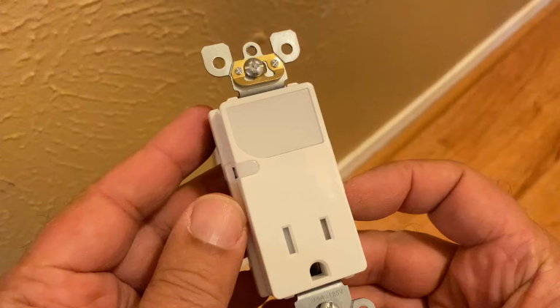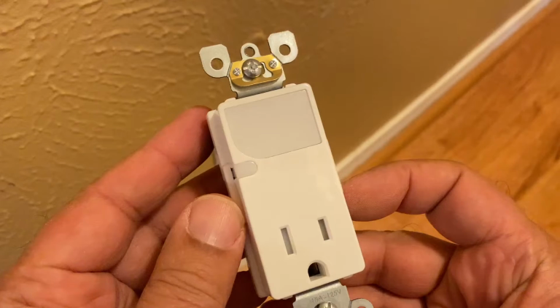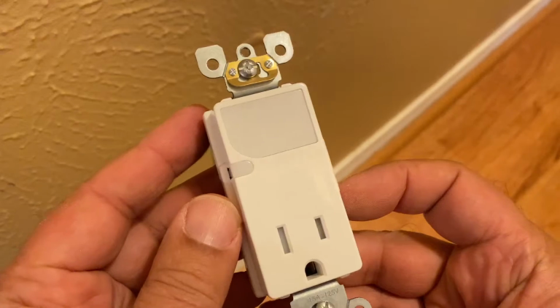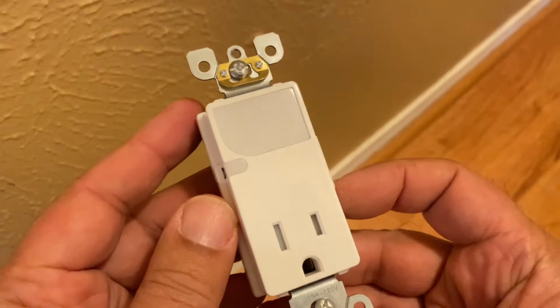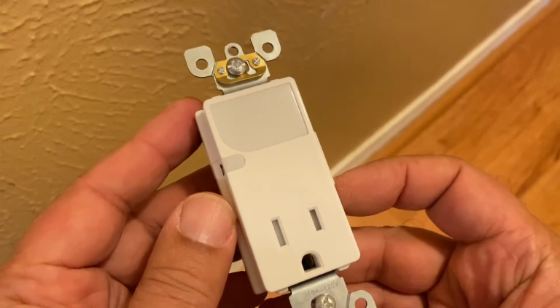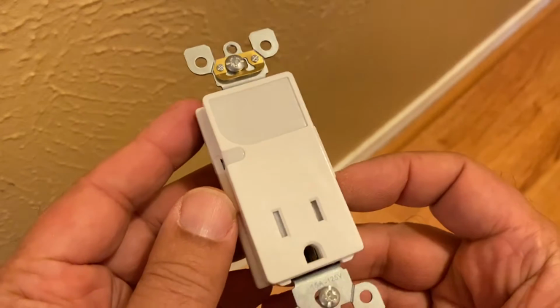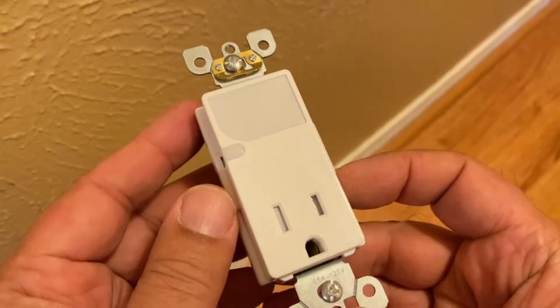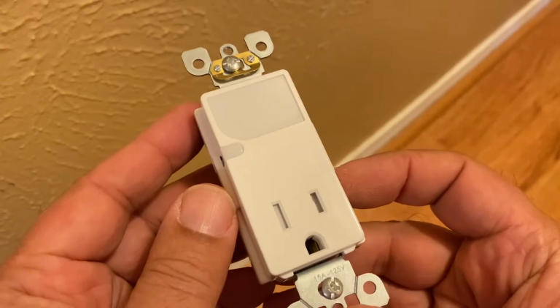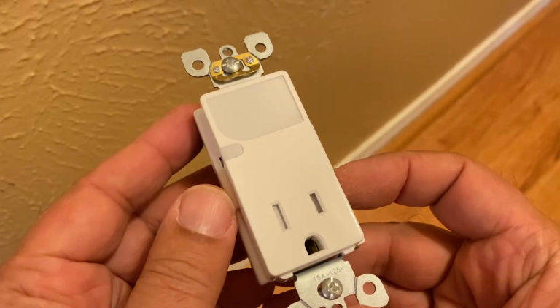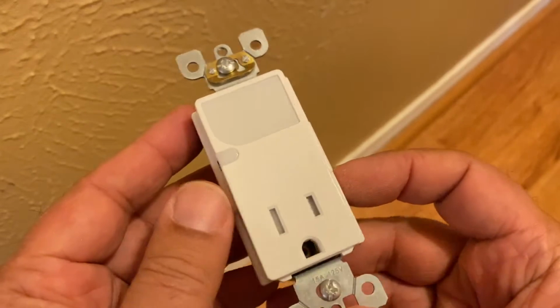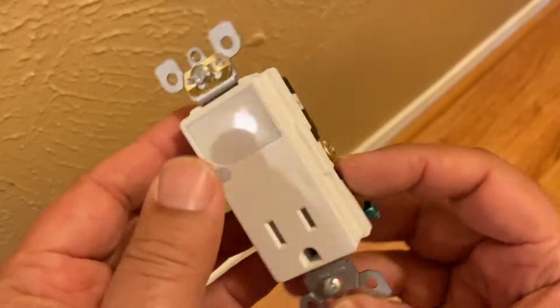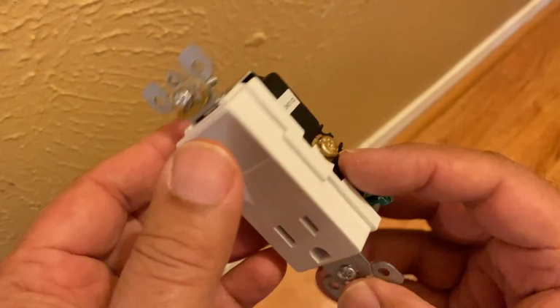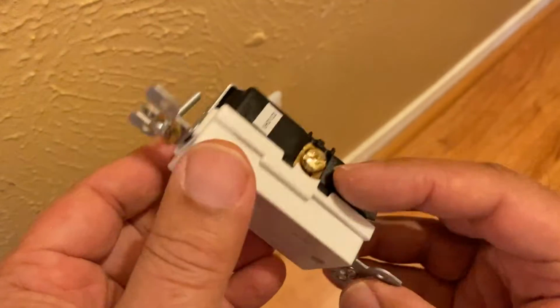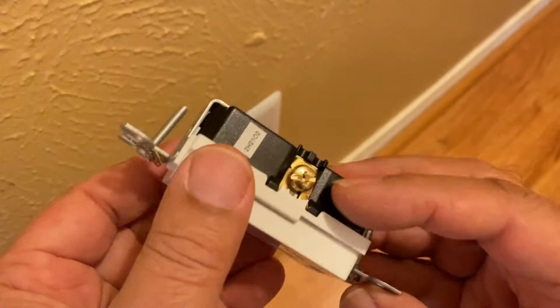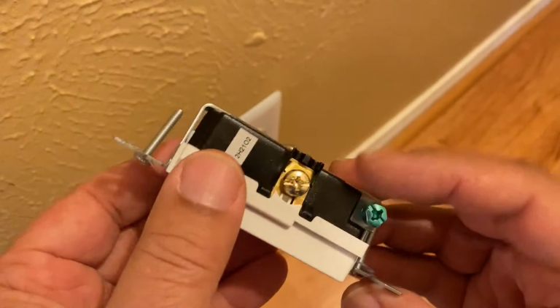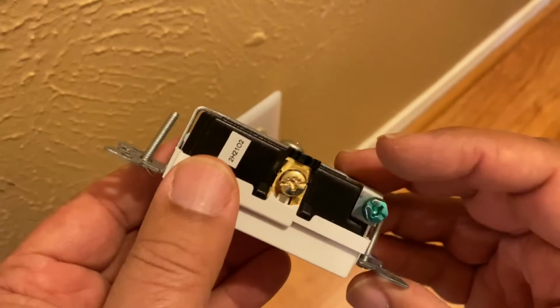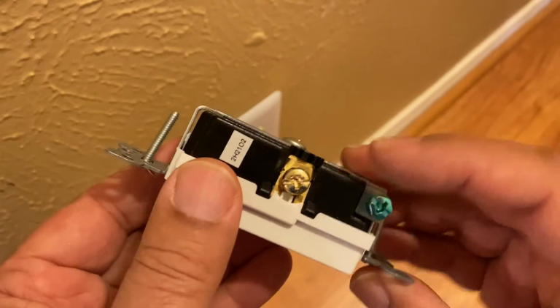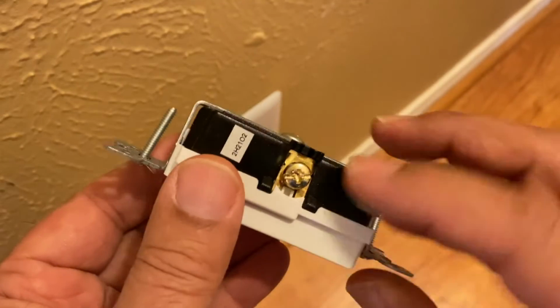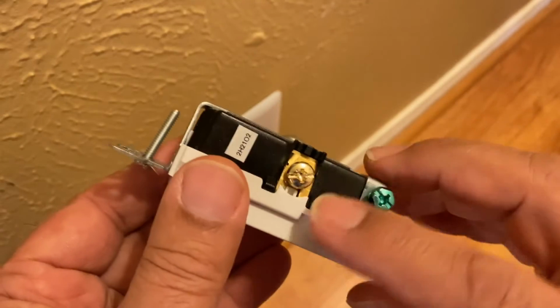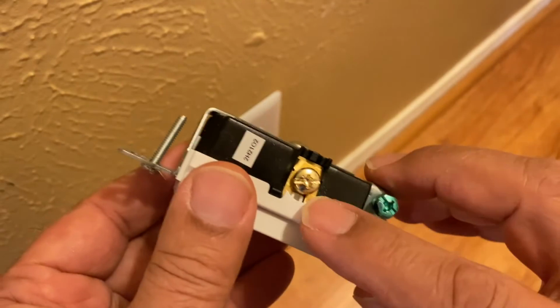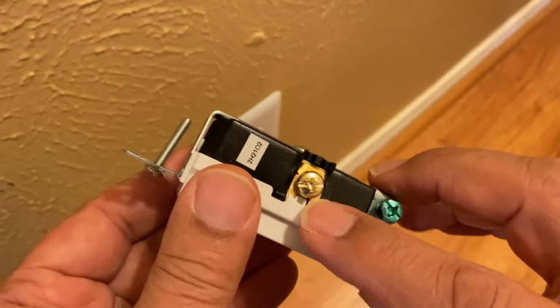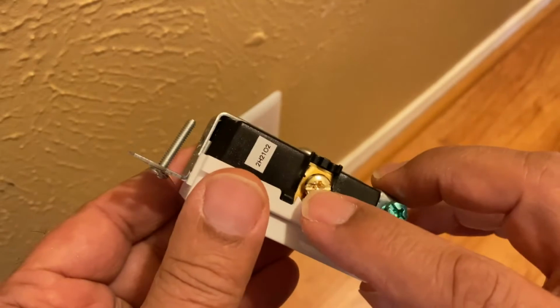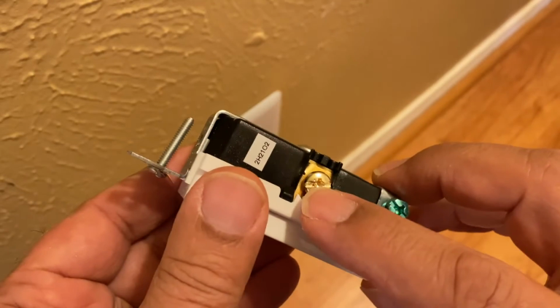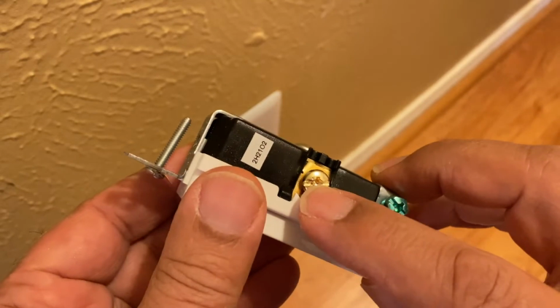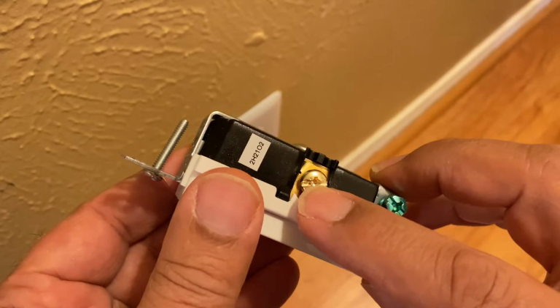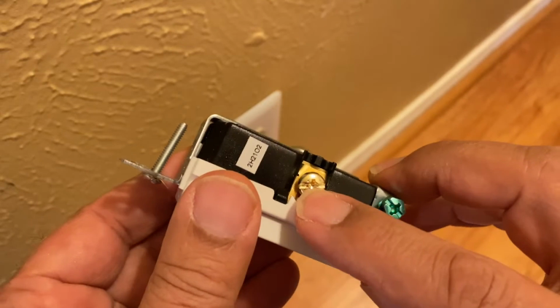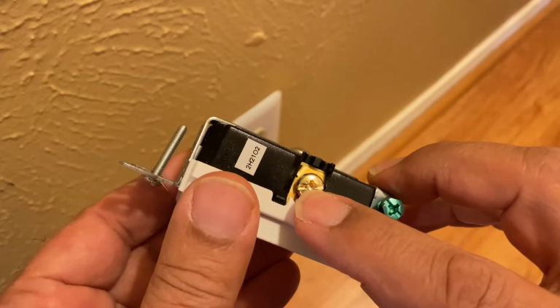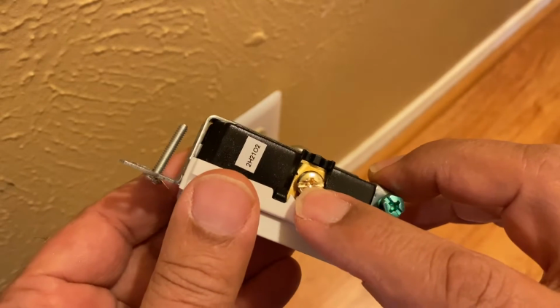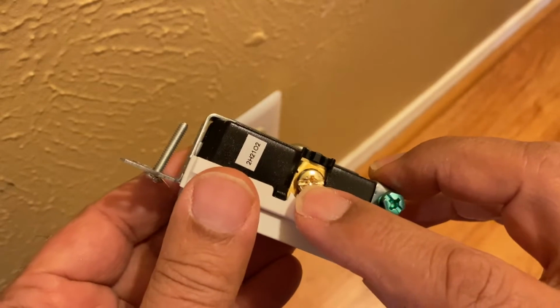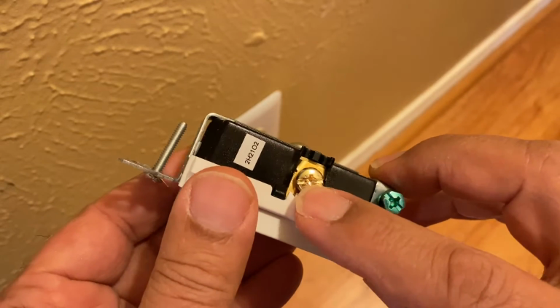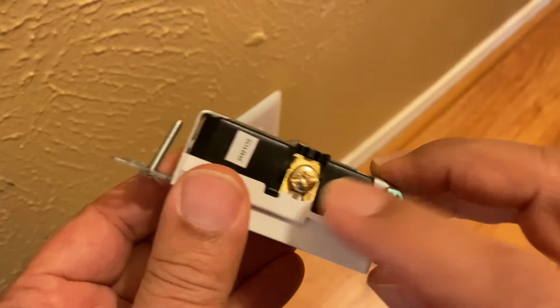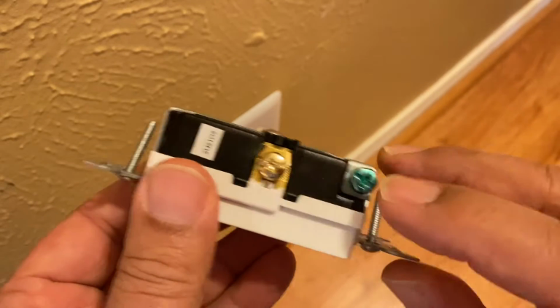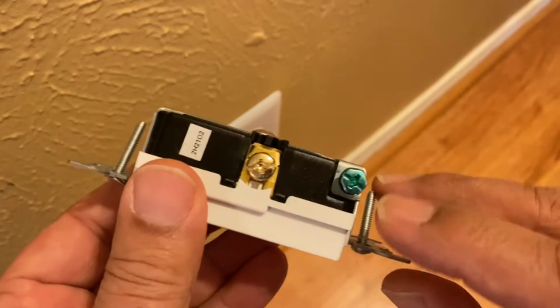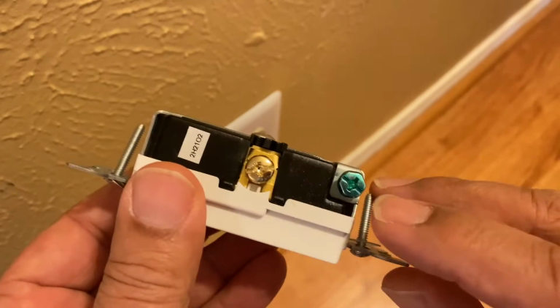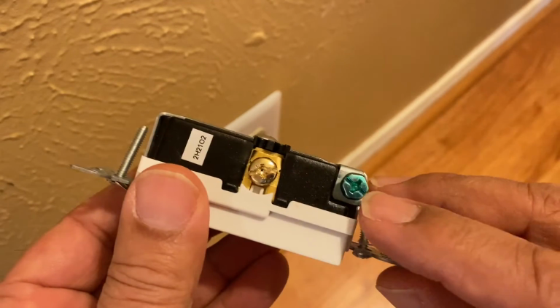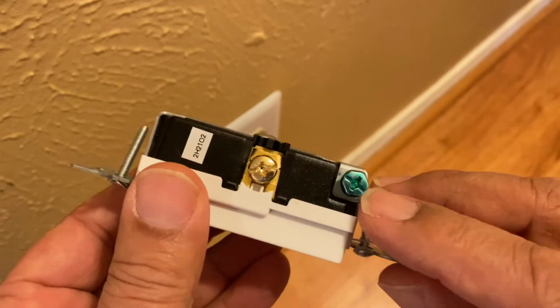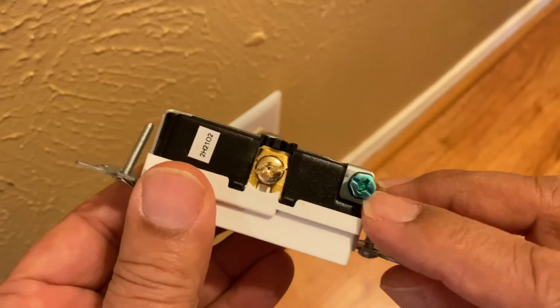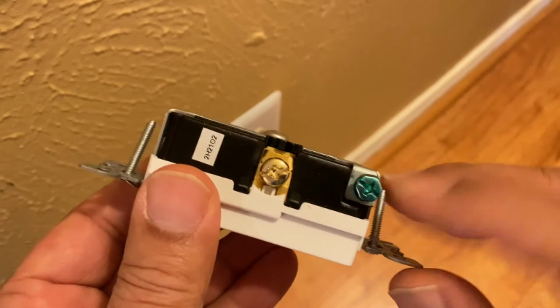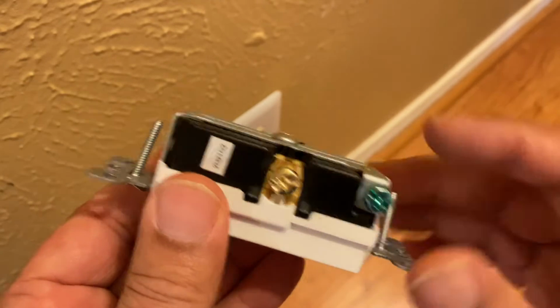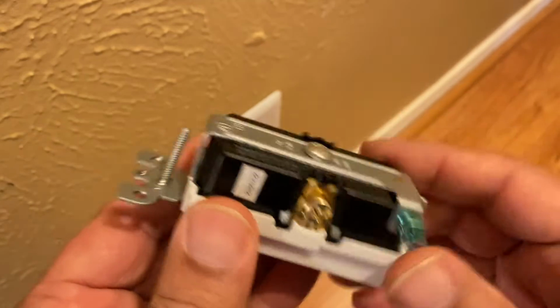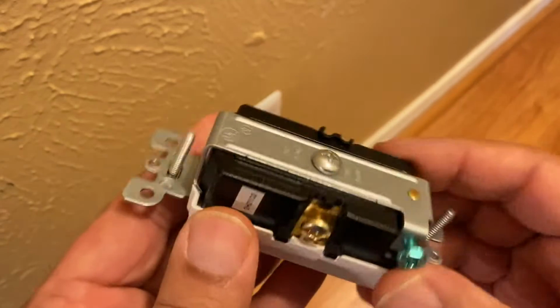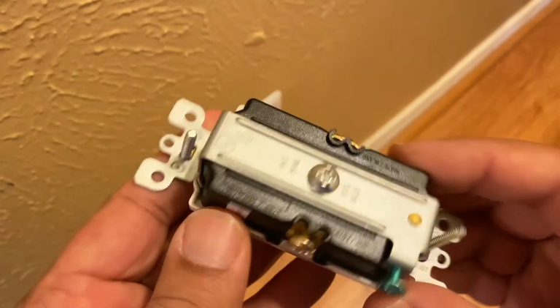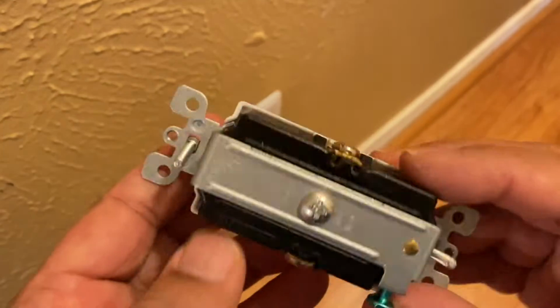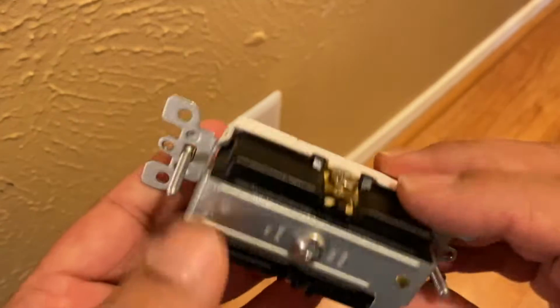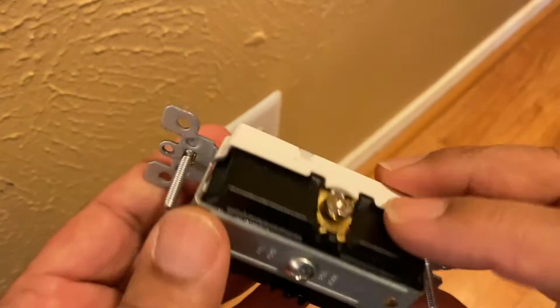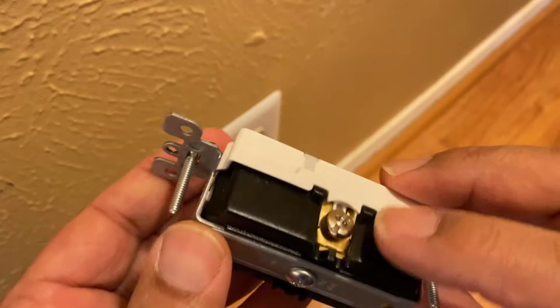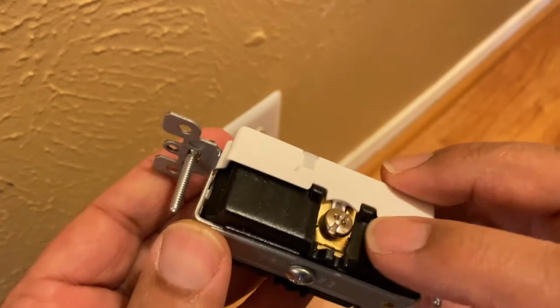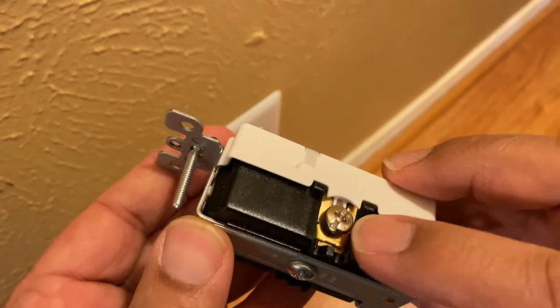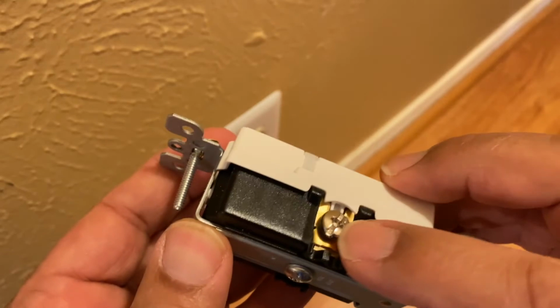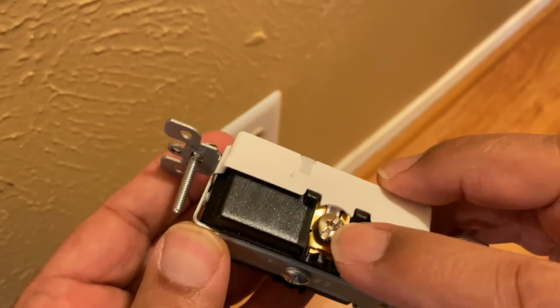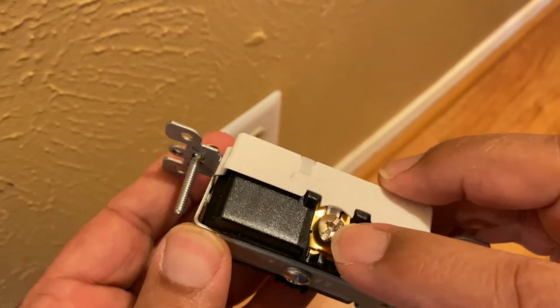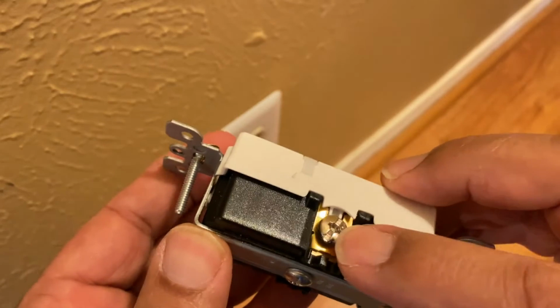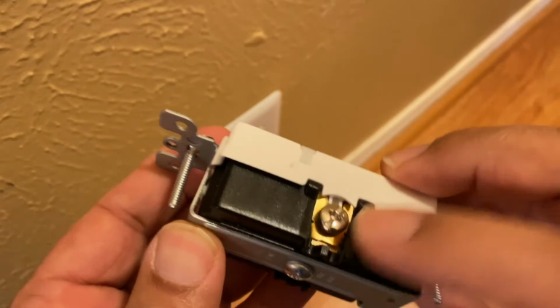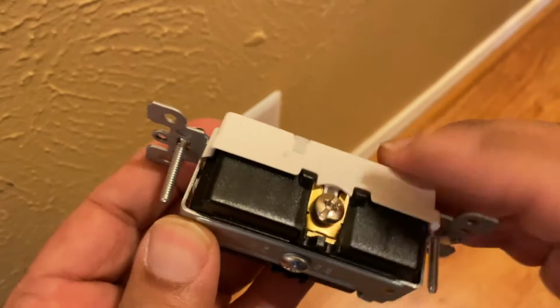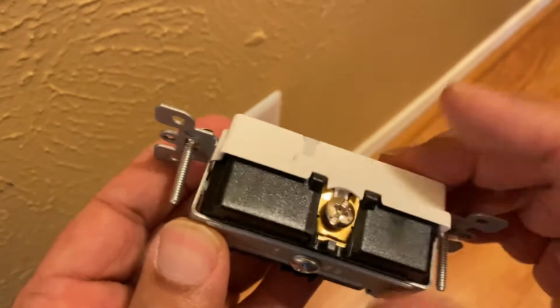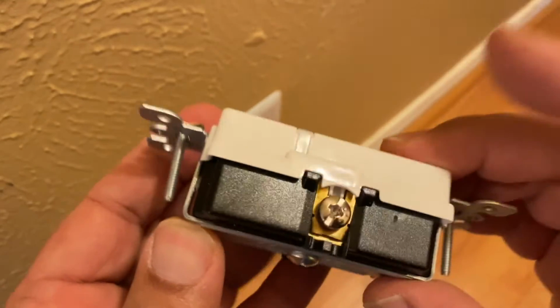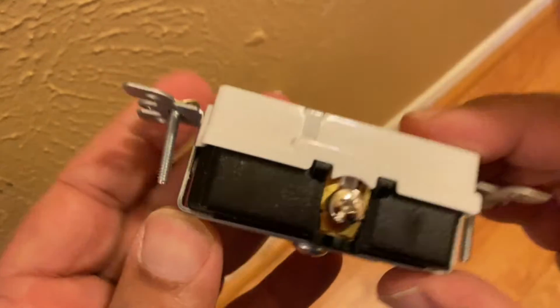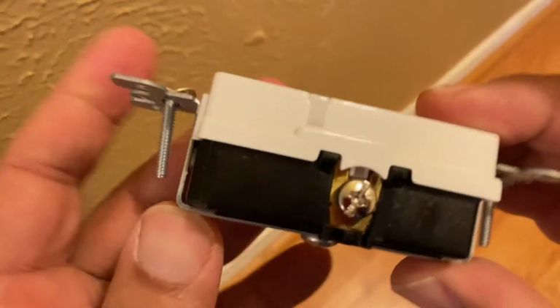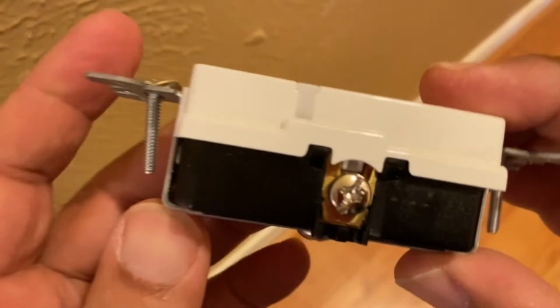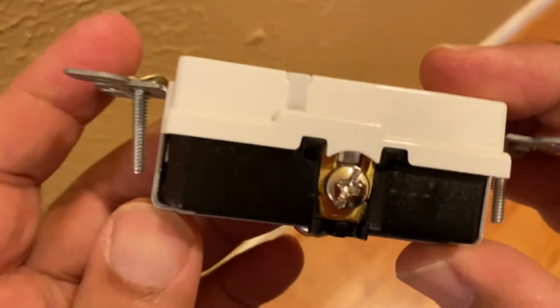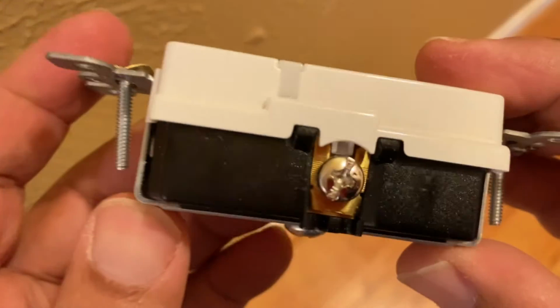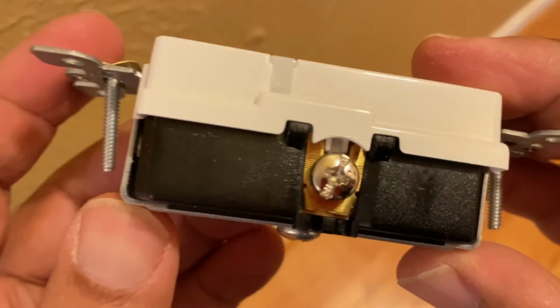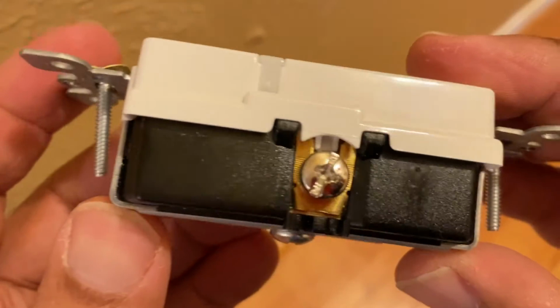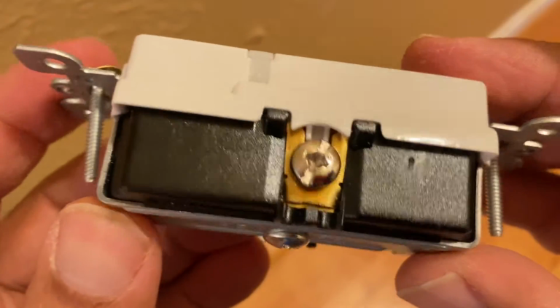The outlet has three screws: one for the hot black wire, a ground, and a third screw for the white neutral wire.